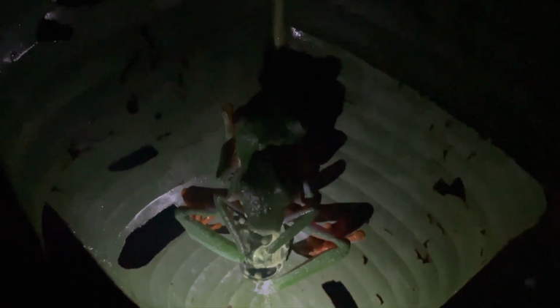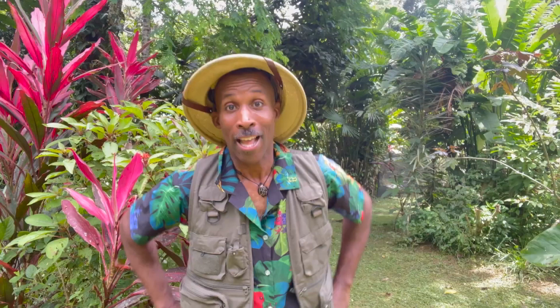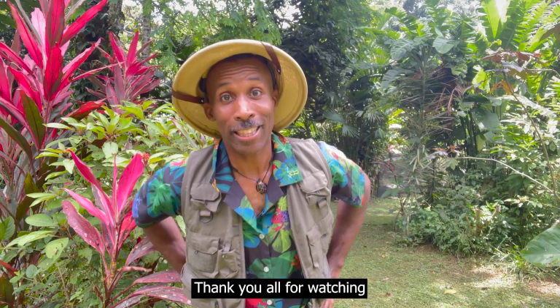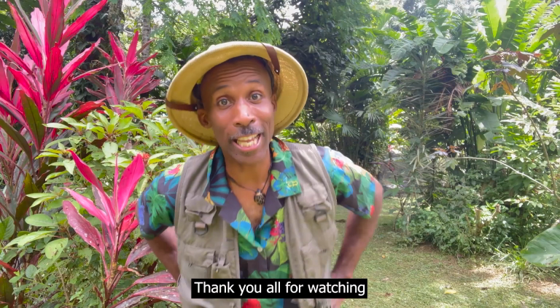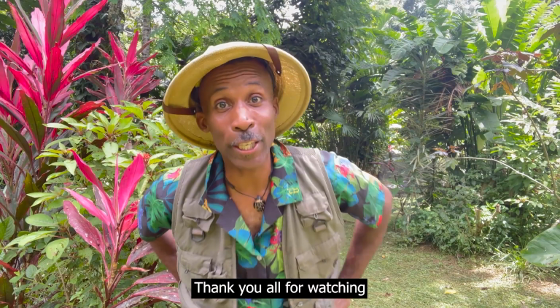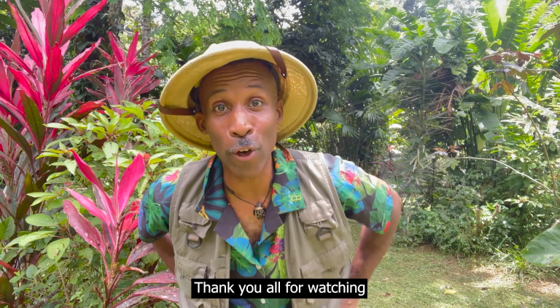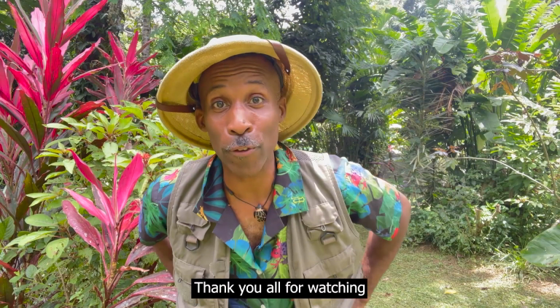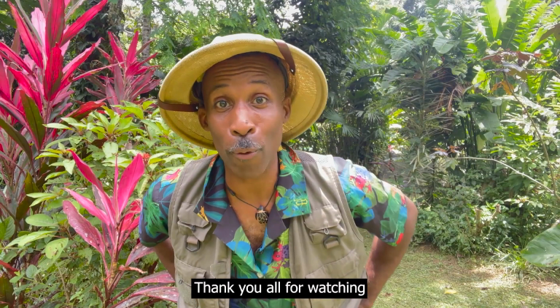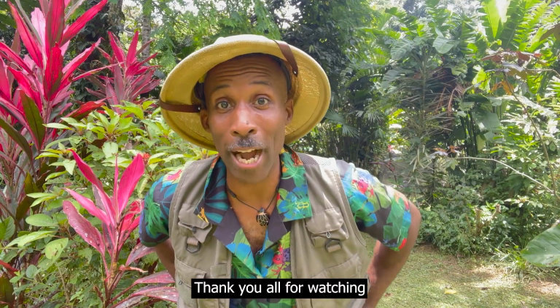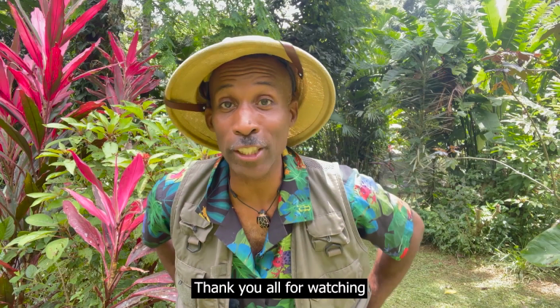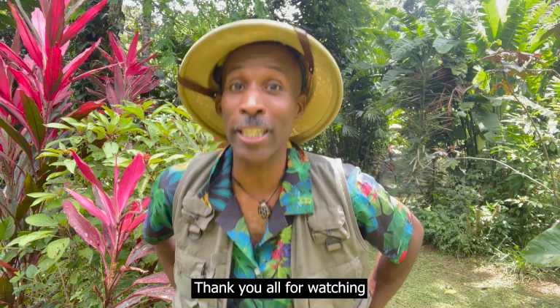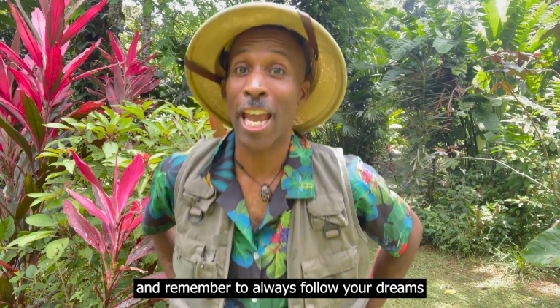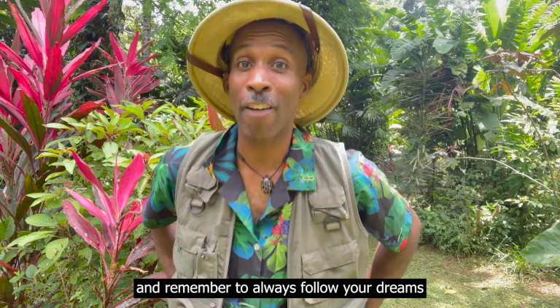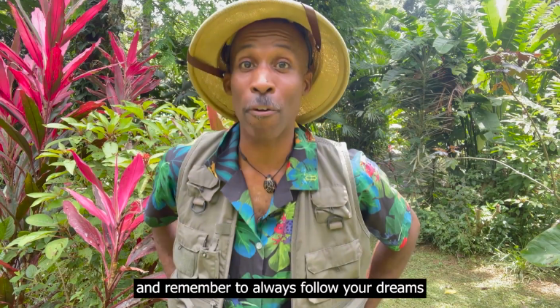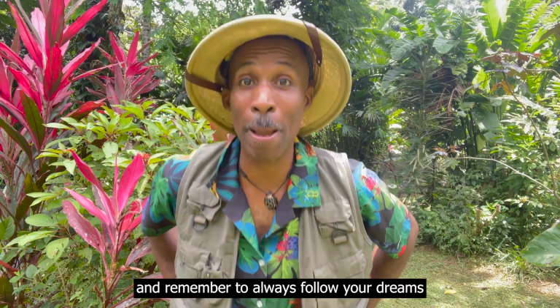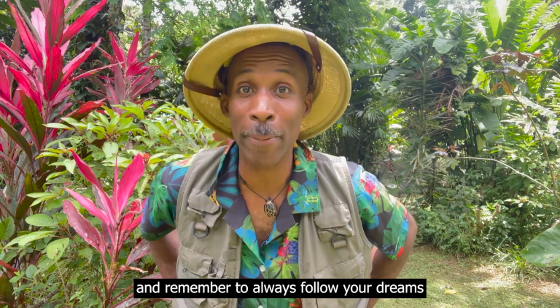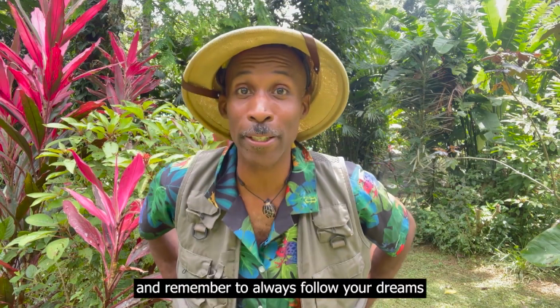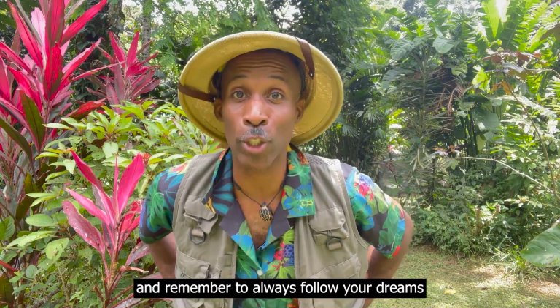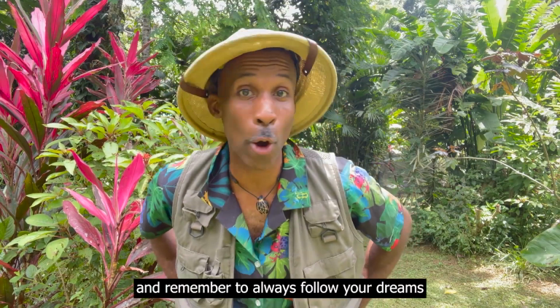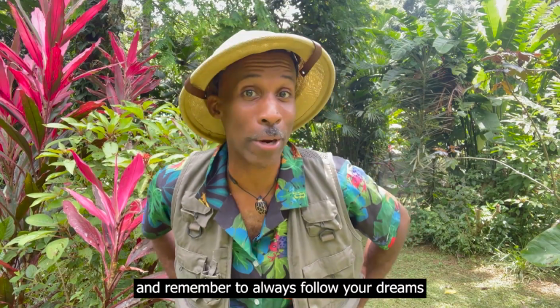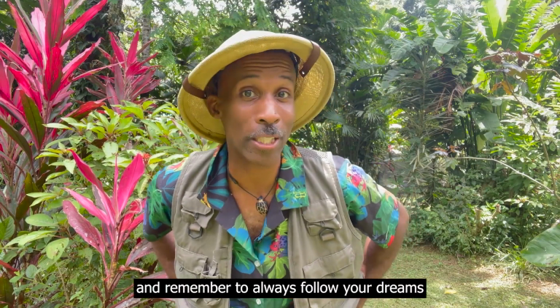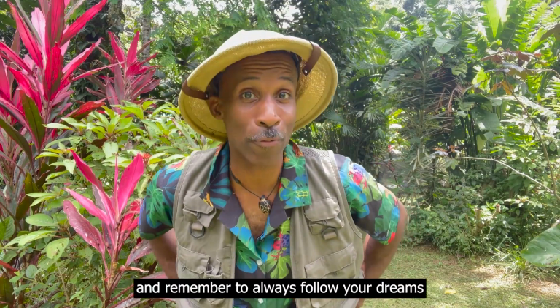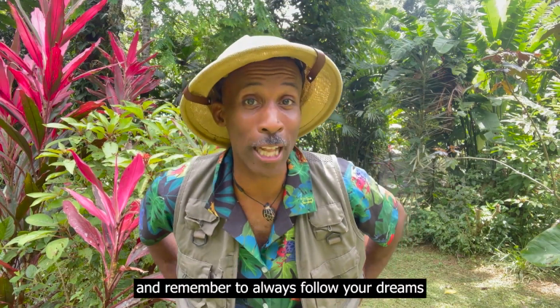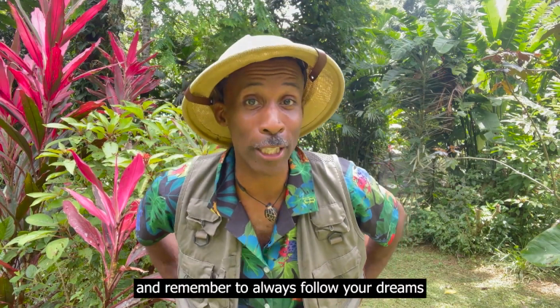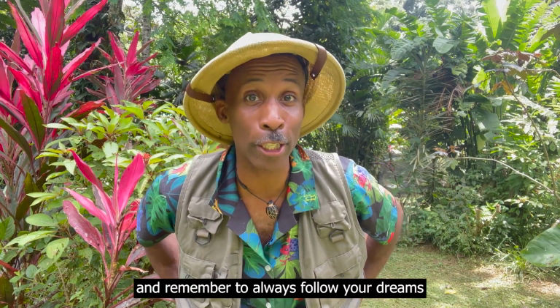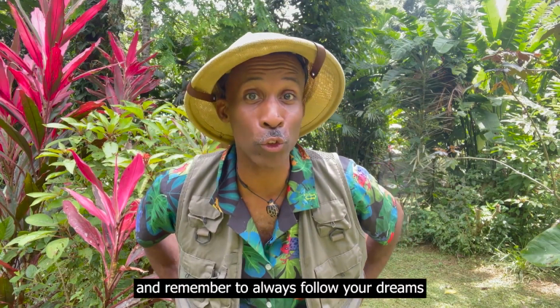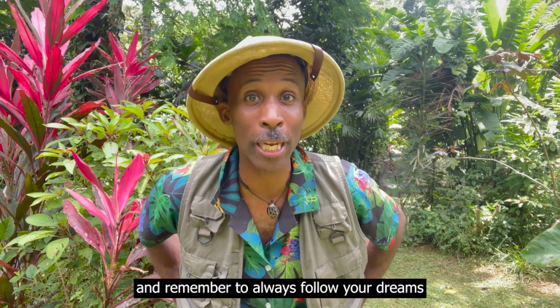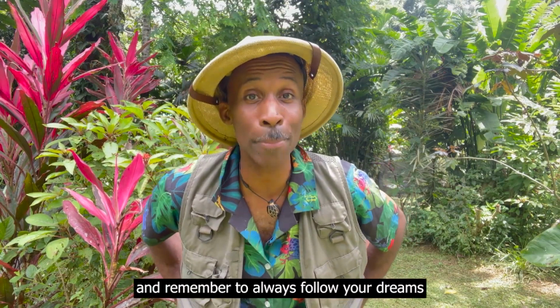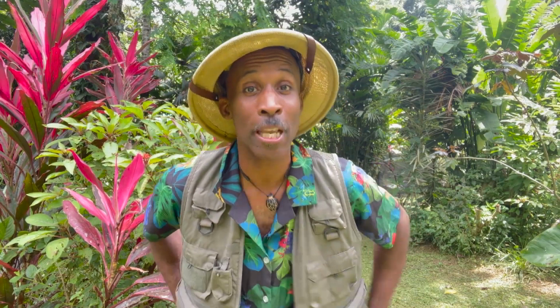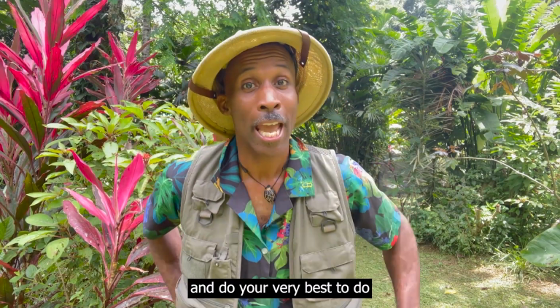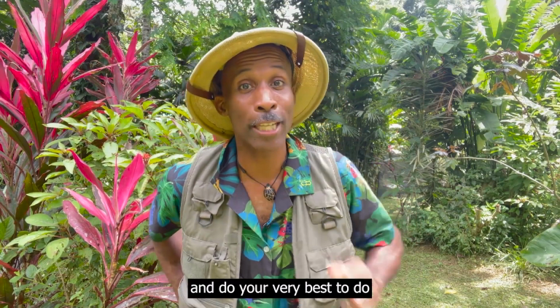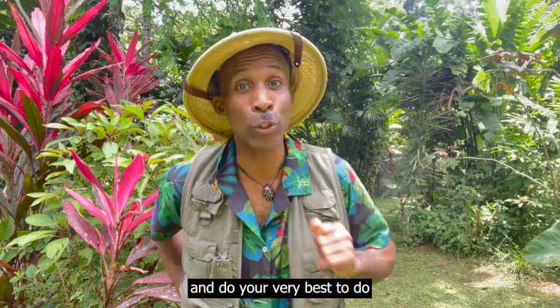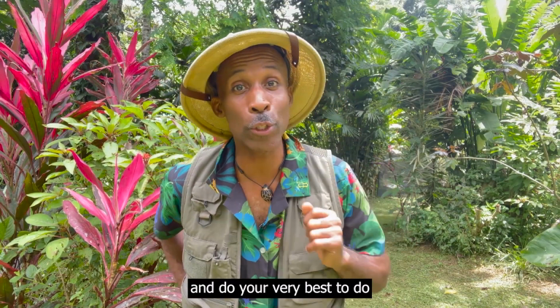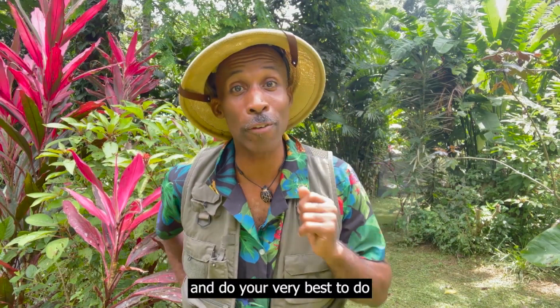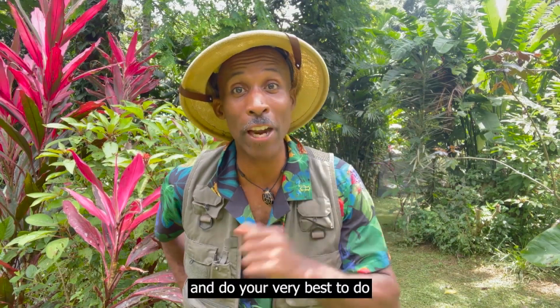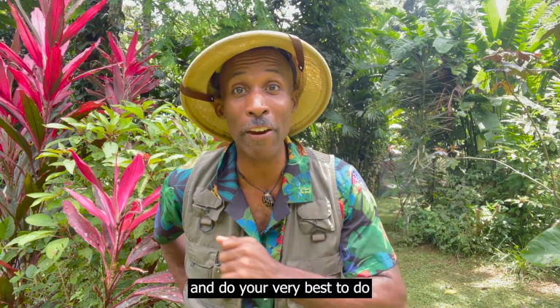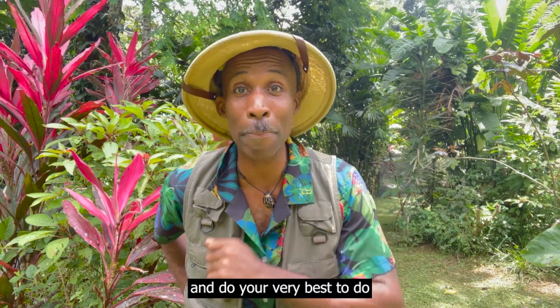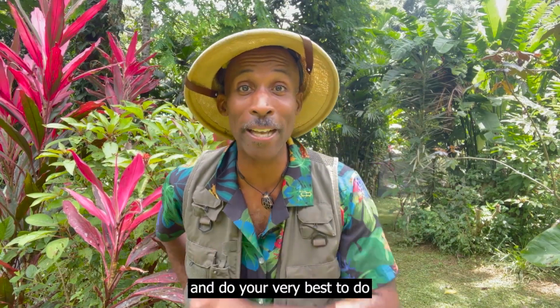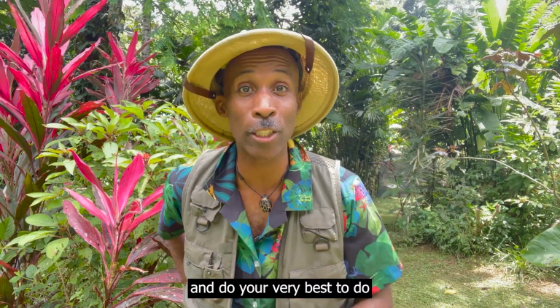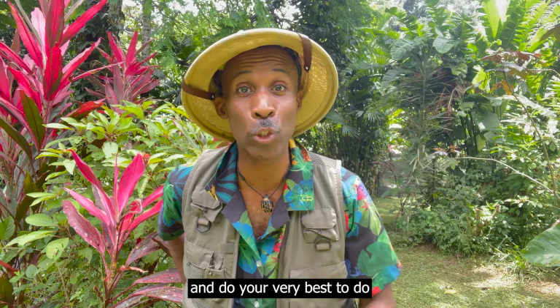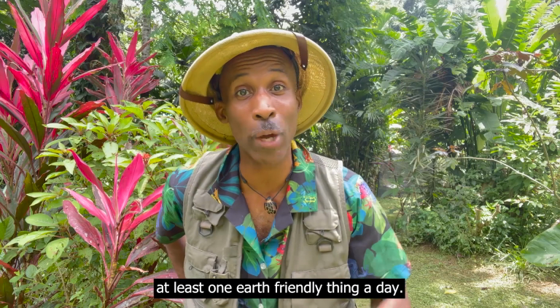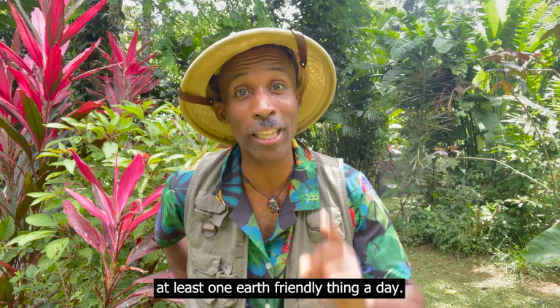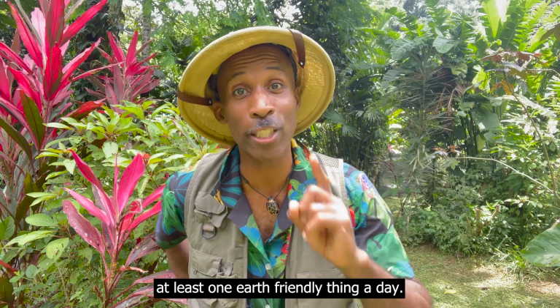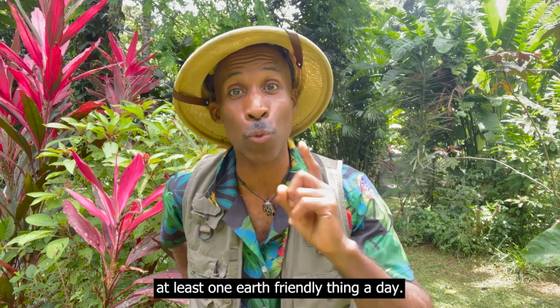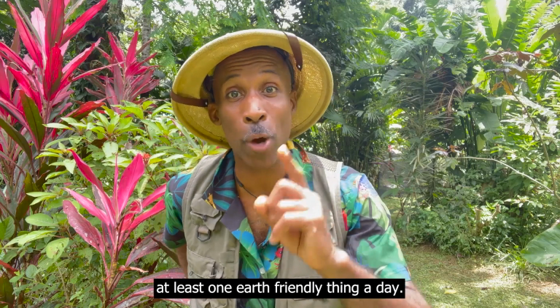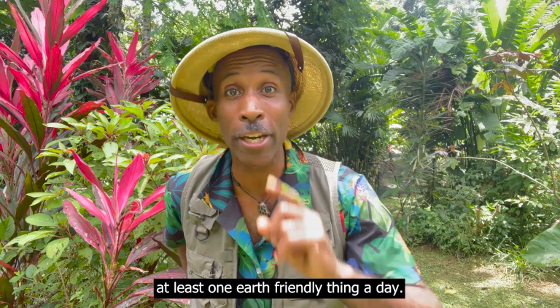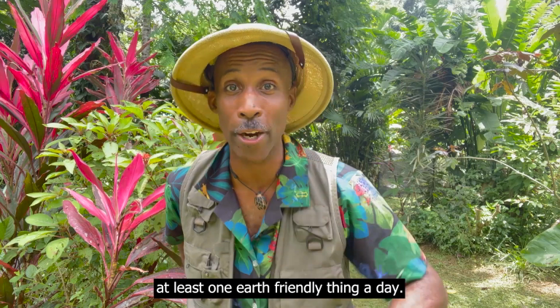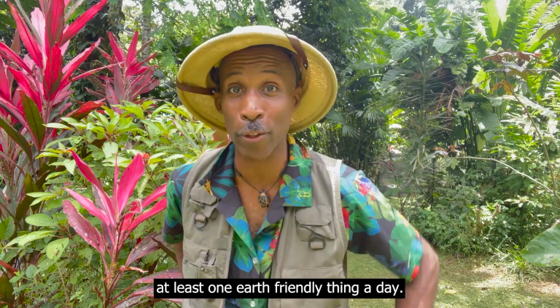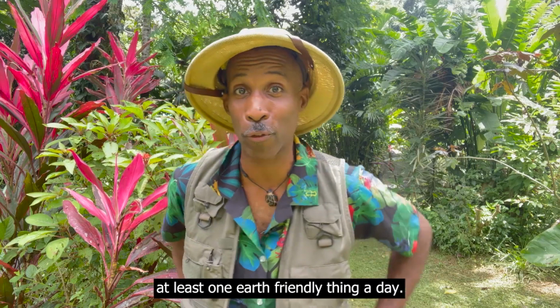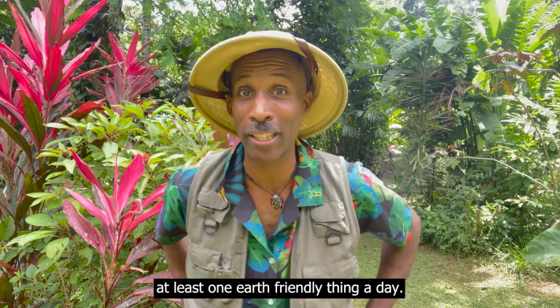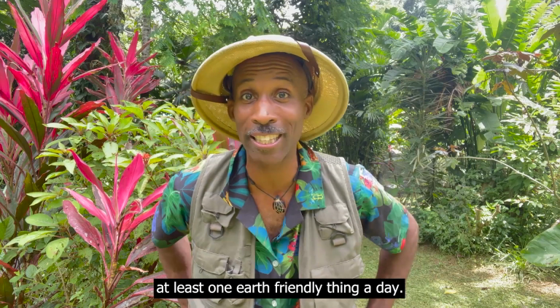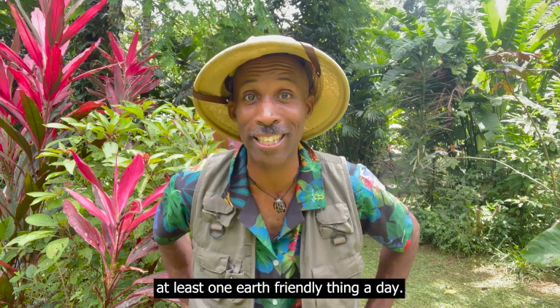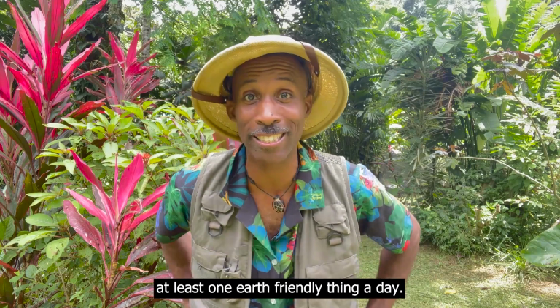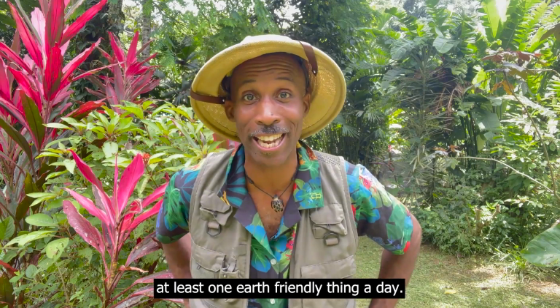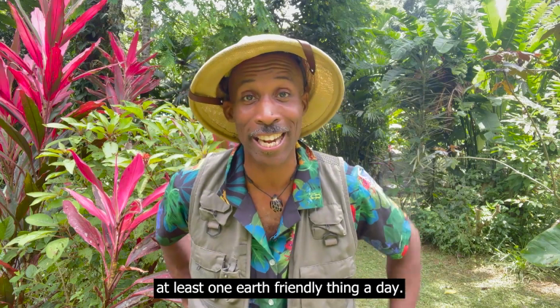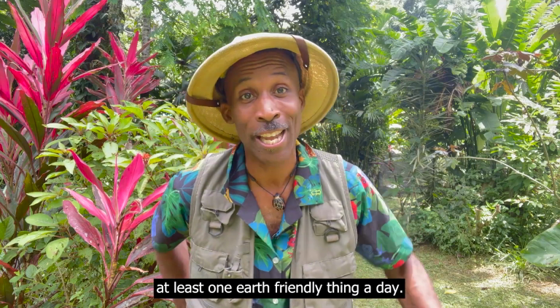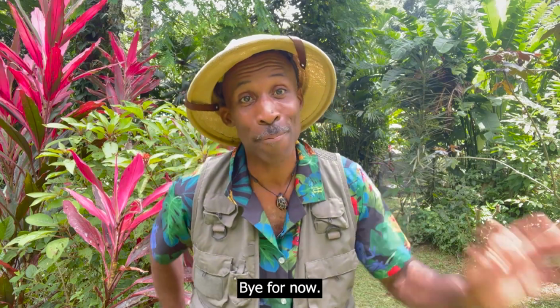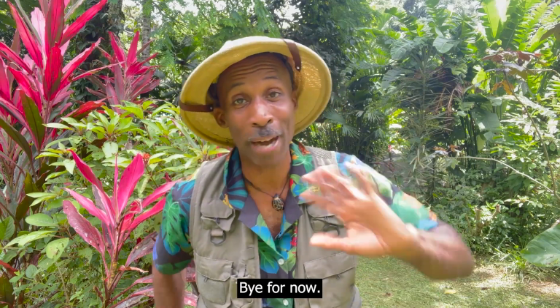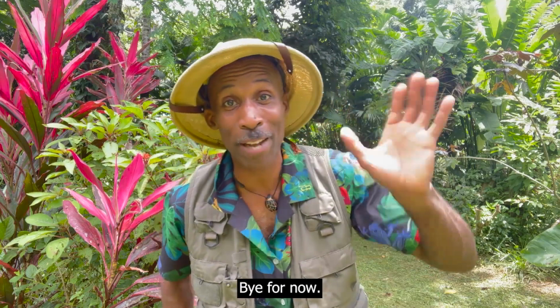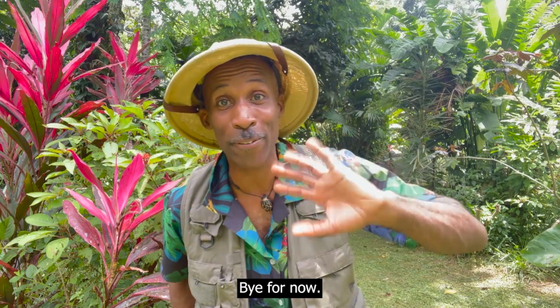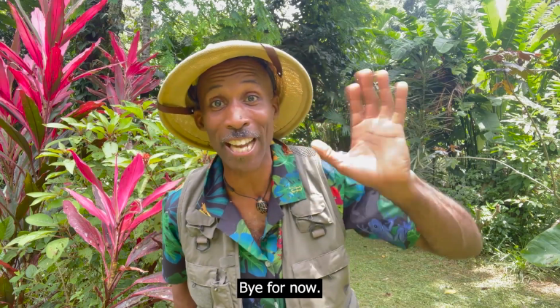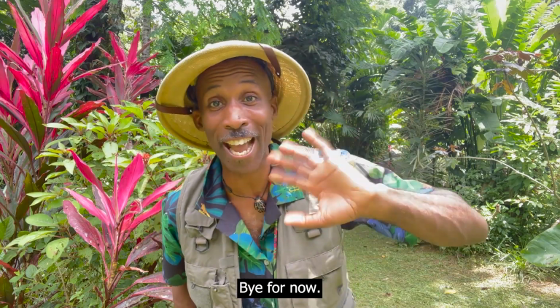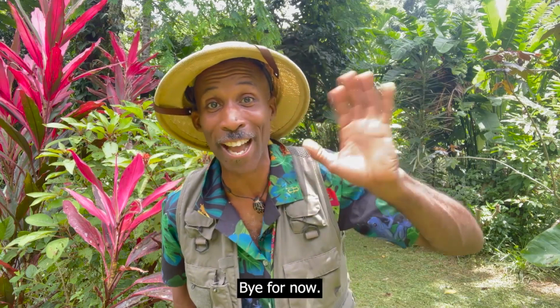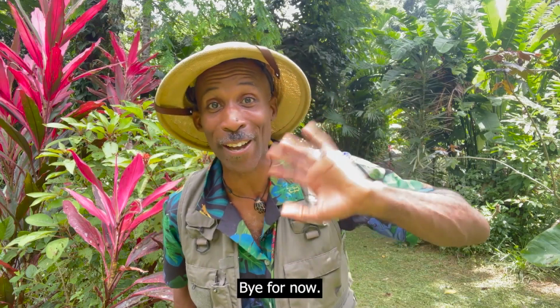Thank you all for watching, and remember to always follow your dreams and do your very best to do at least one Earth-friendly thing a day. Bye for now!